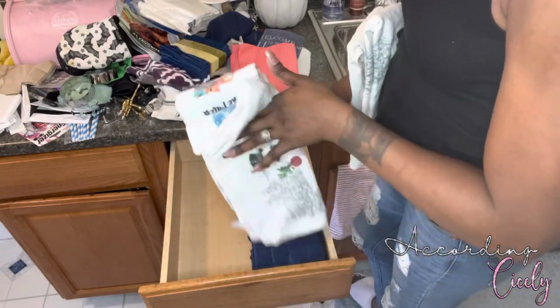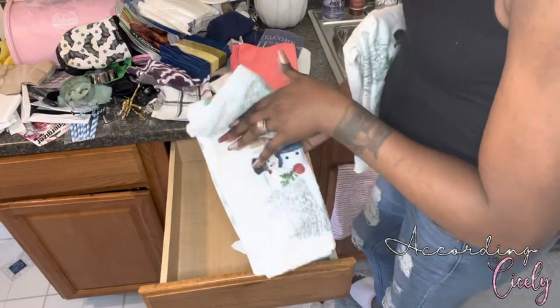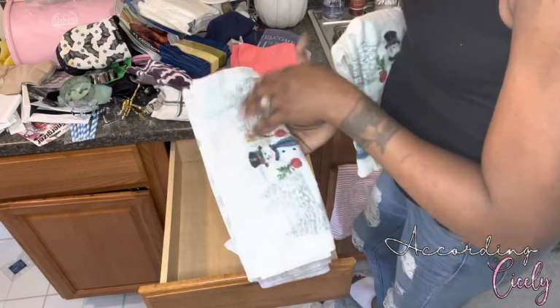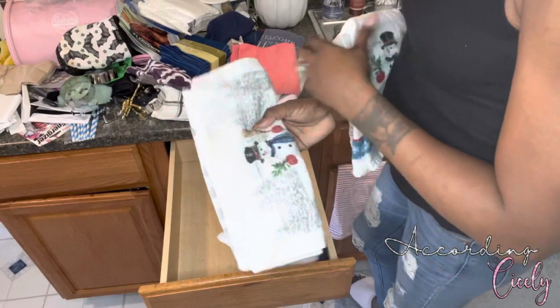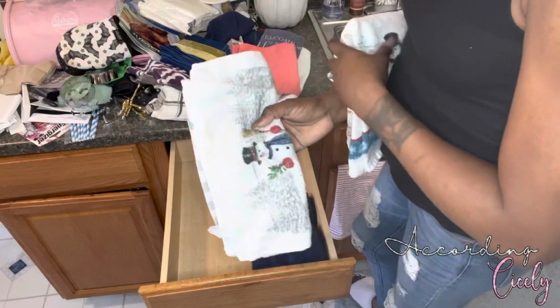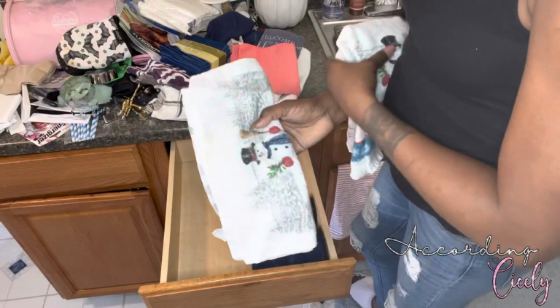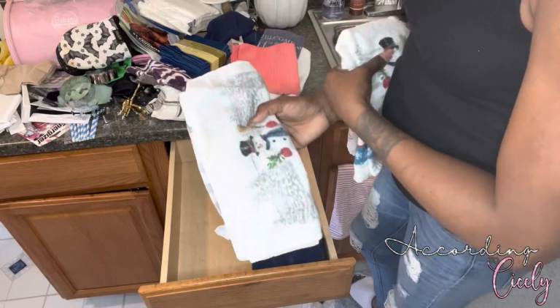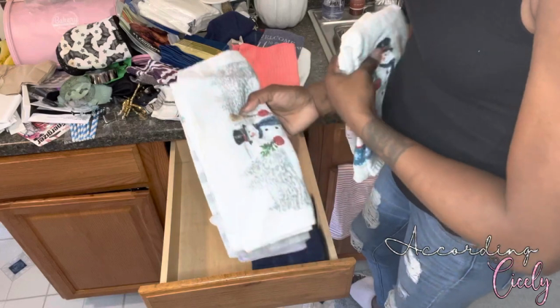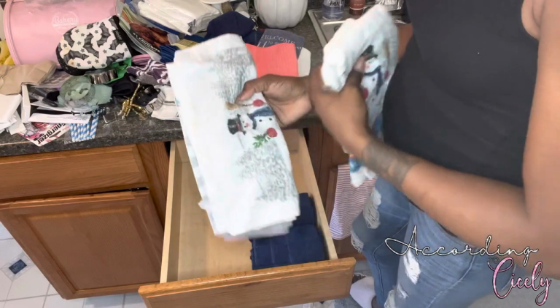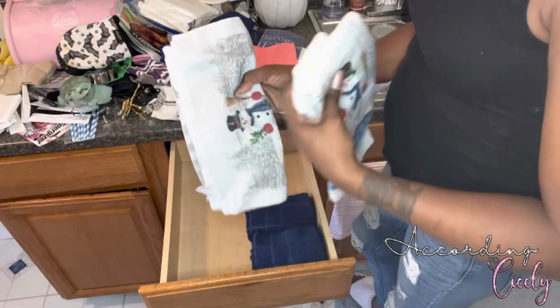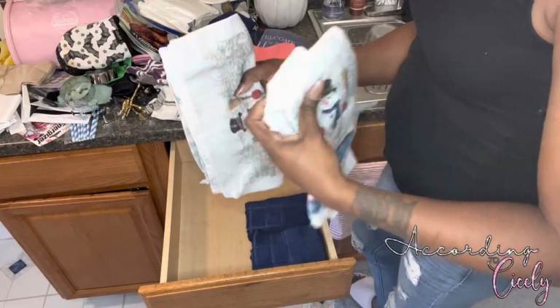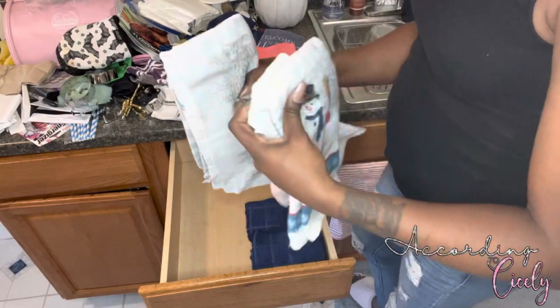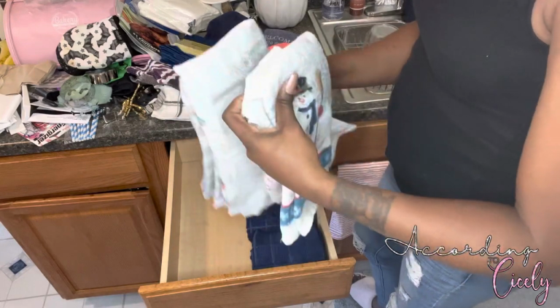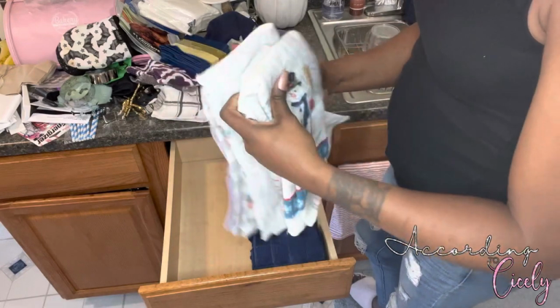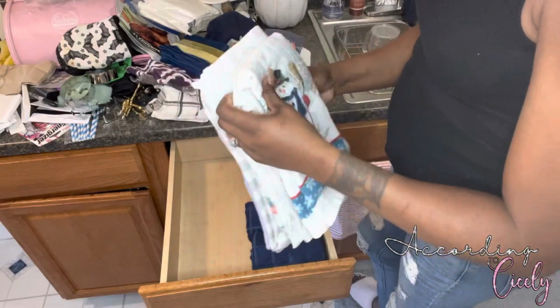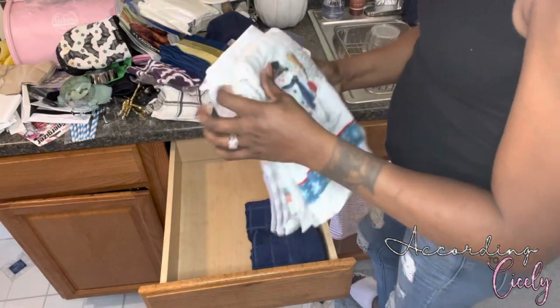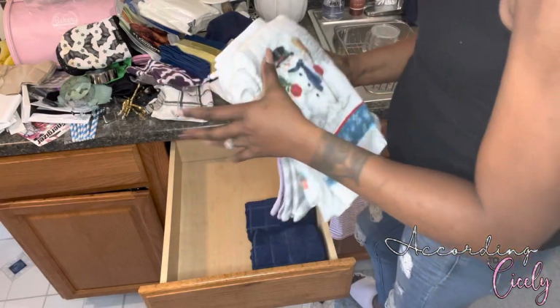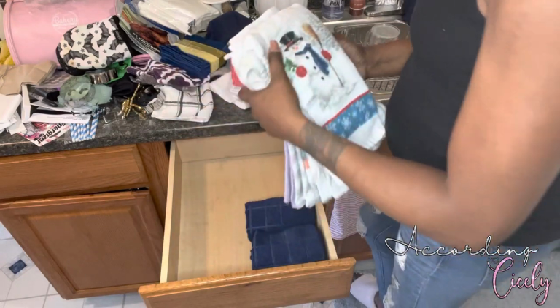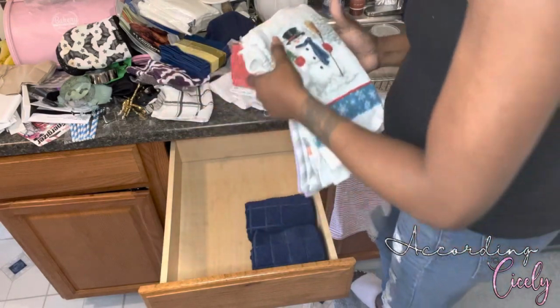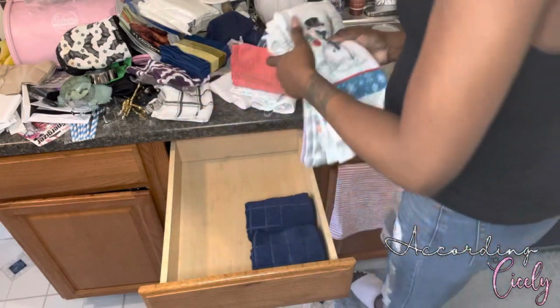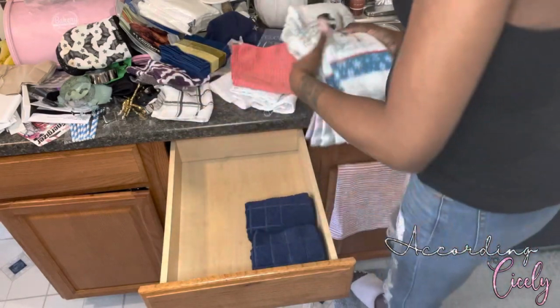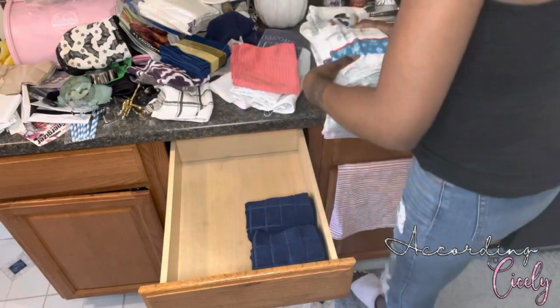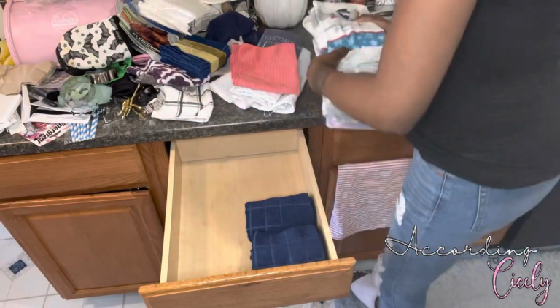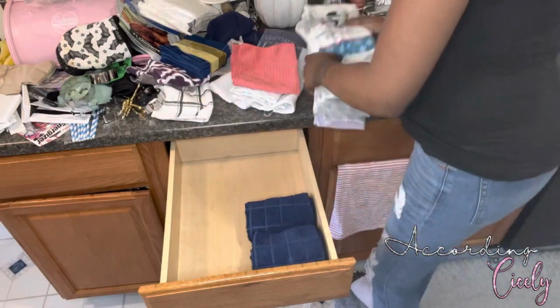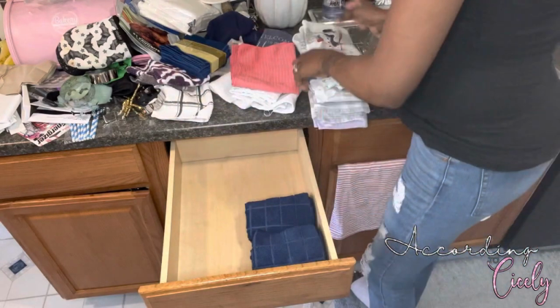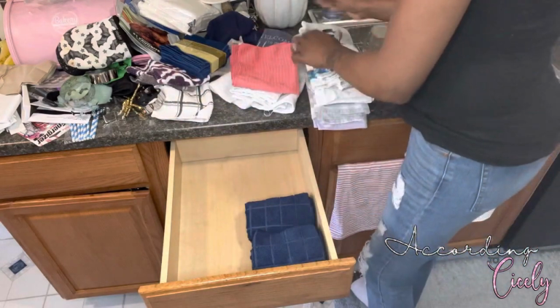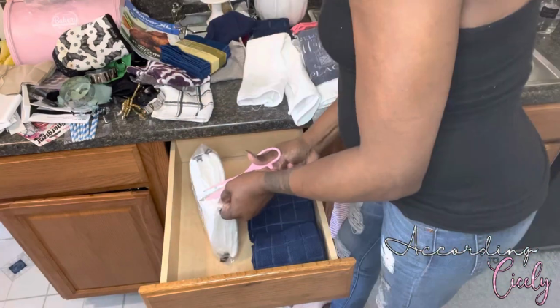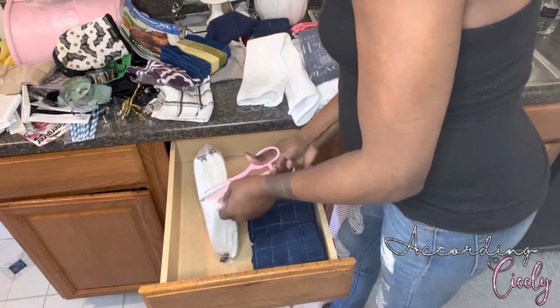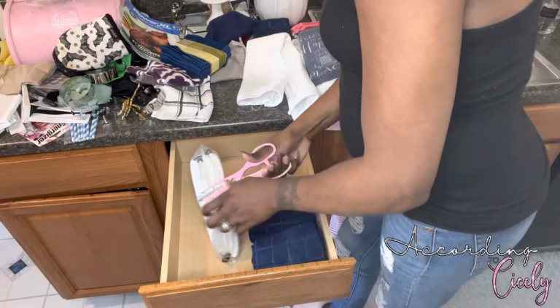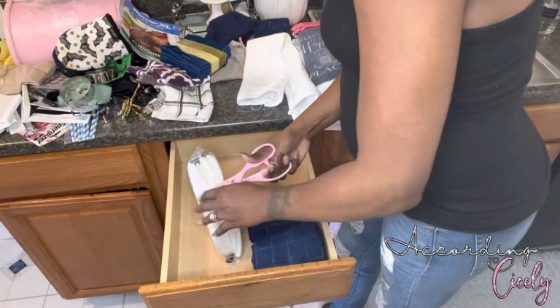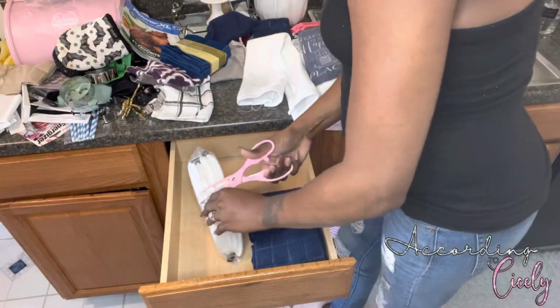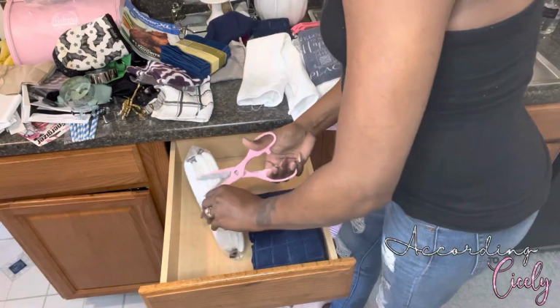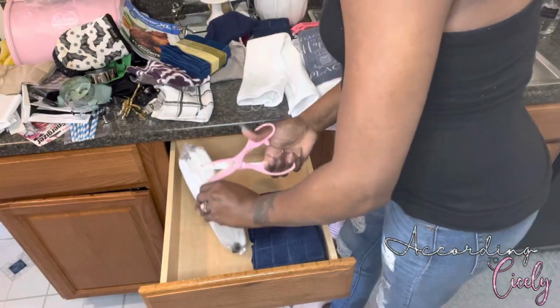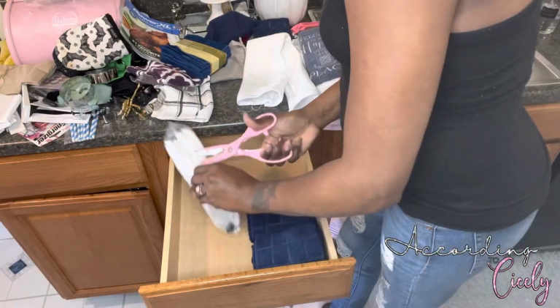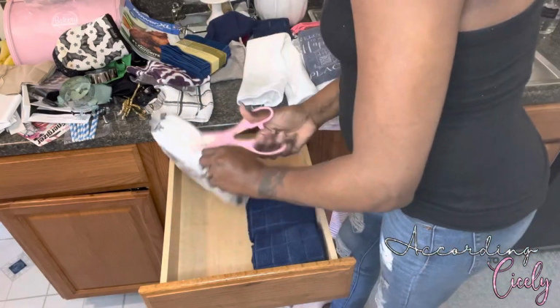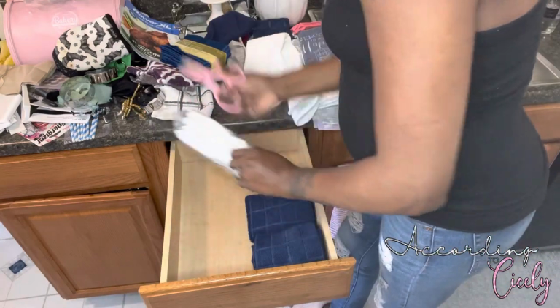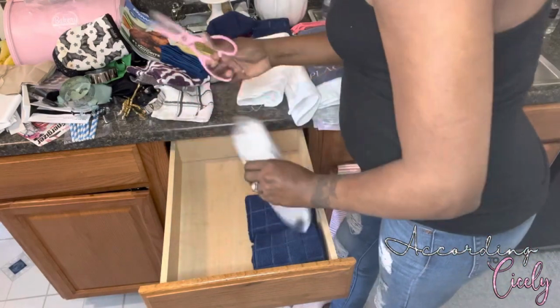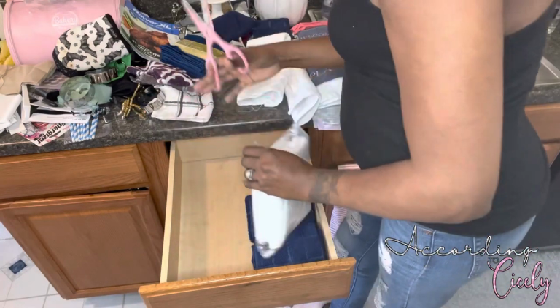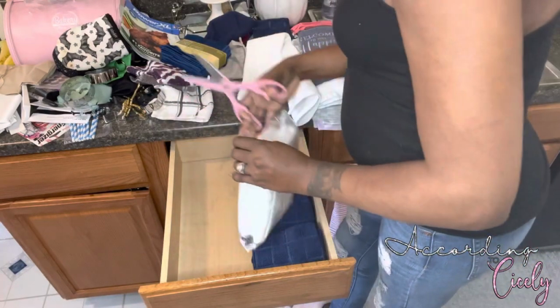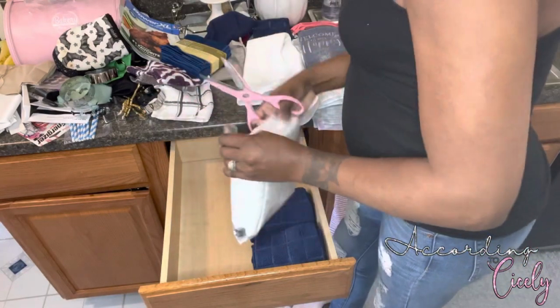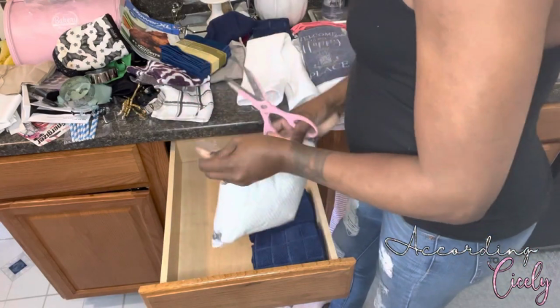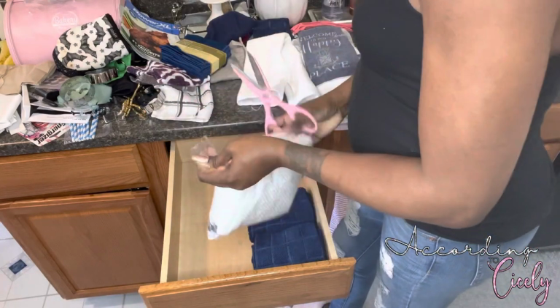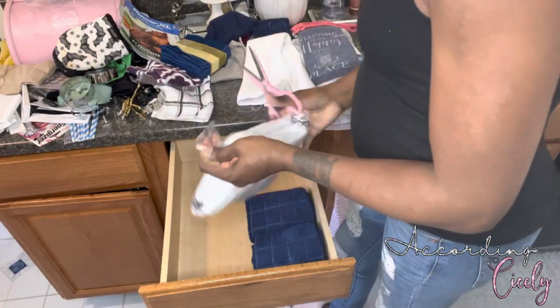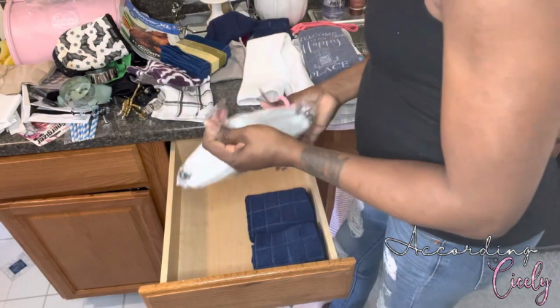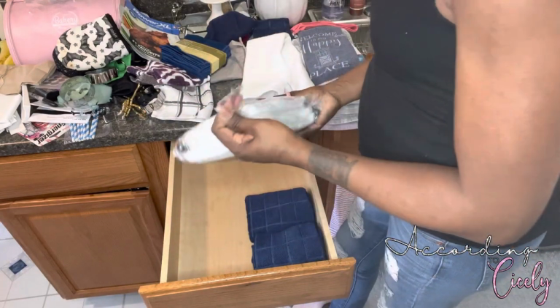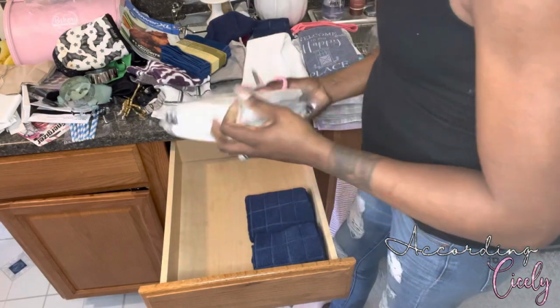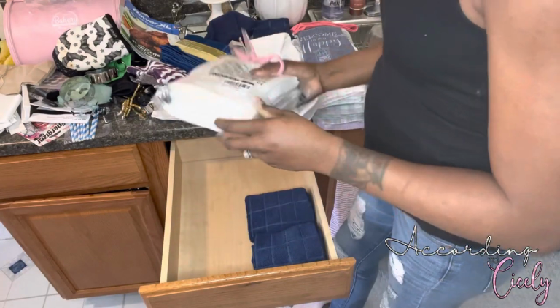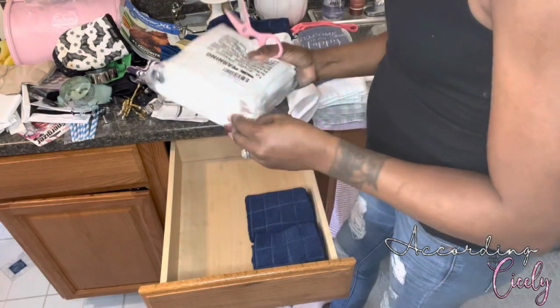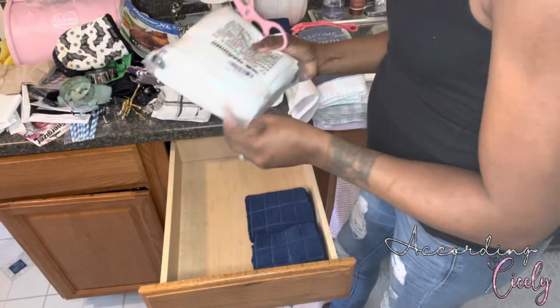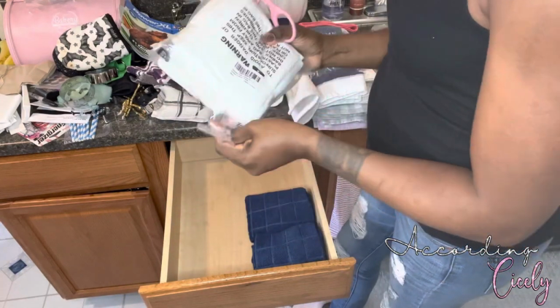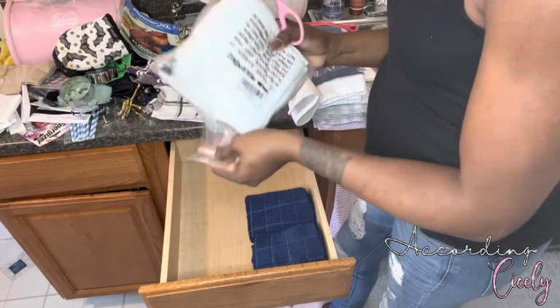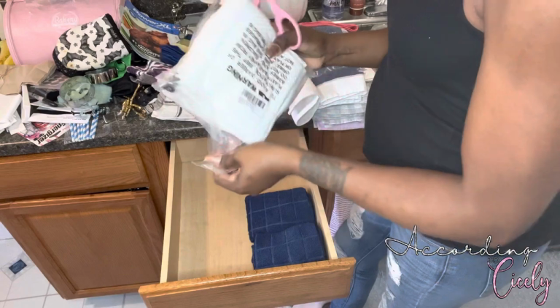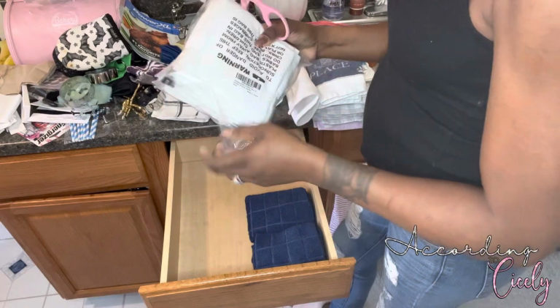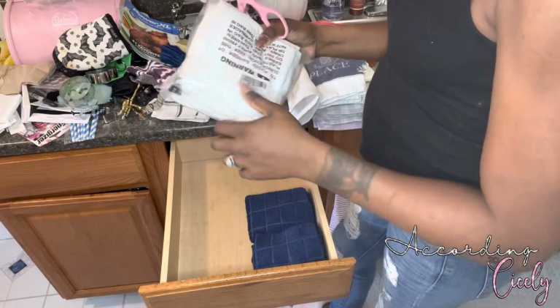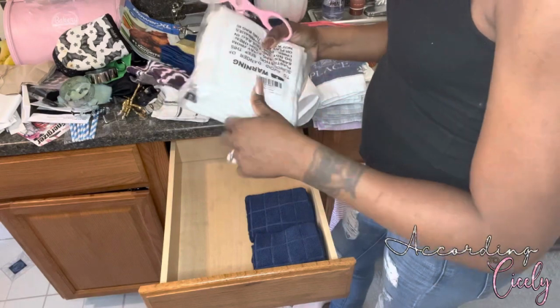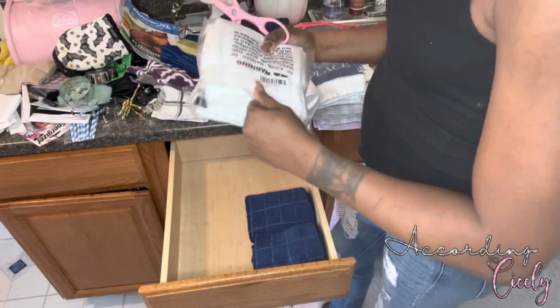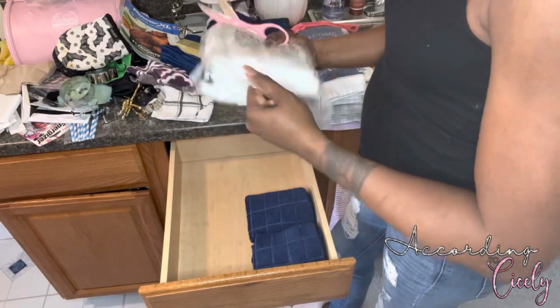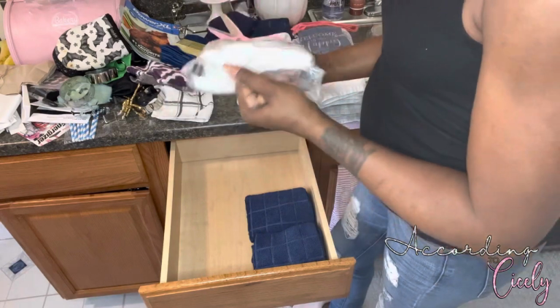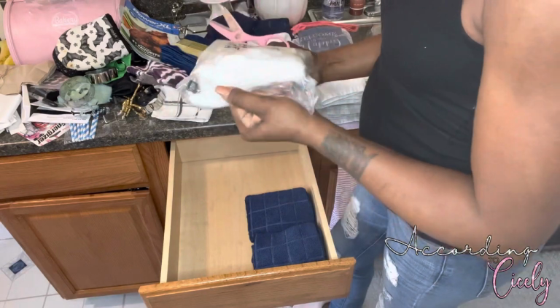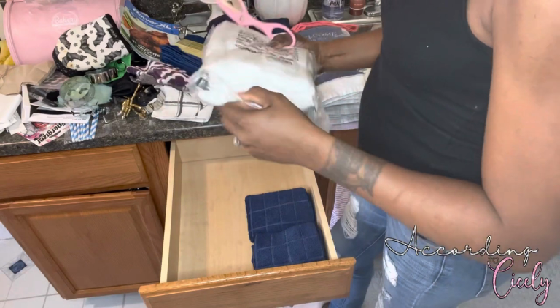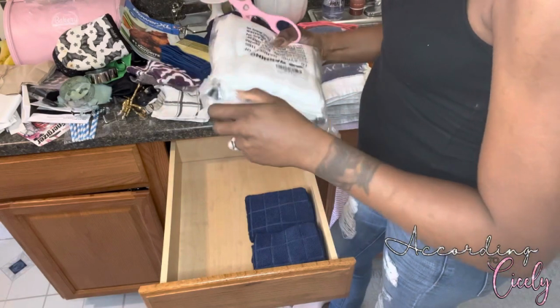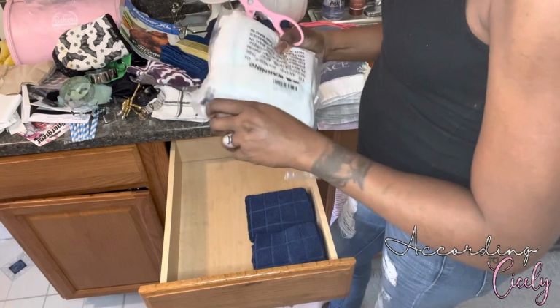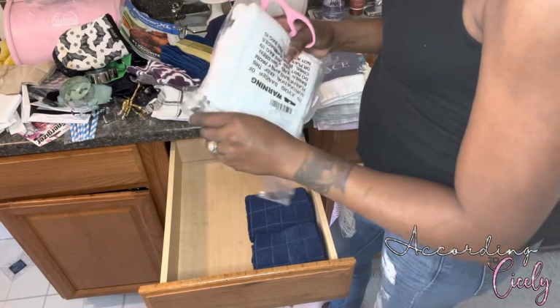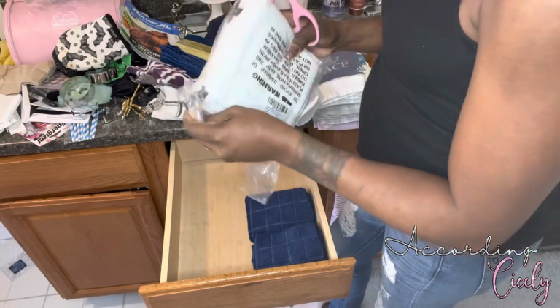Comment down below — do you also like to hoard seasonal towels, or do you just keep the same ones you normally use year round?